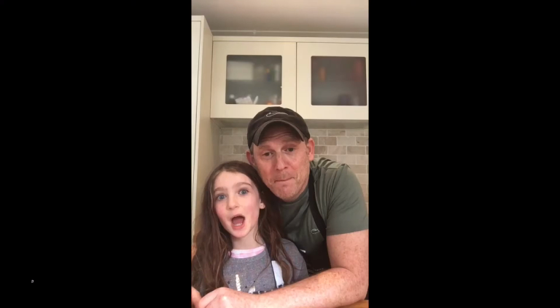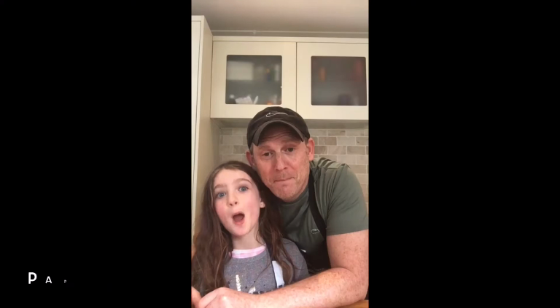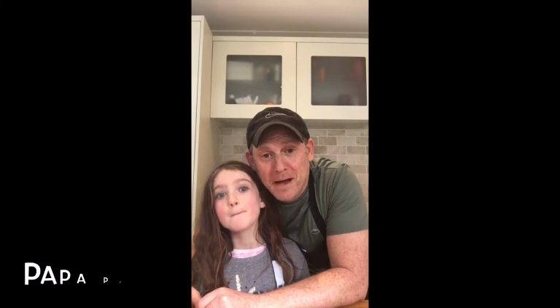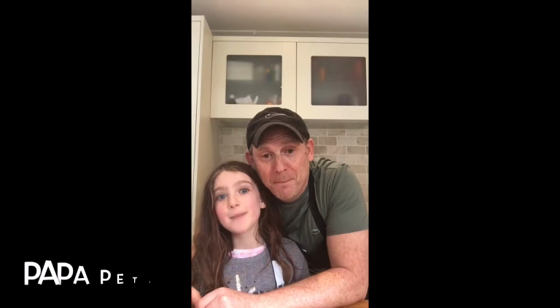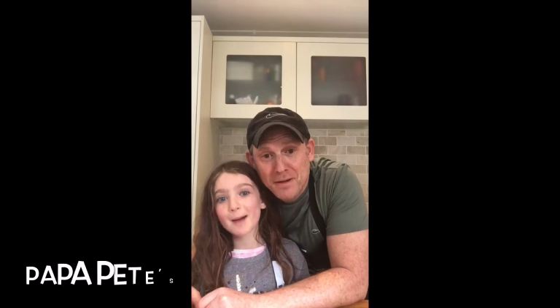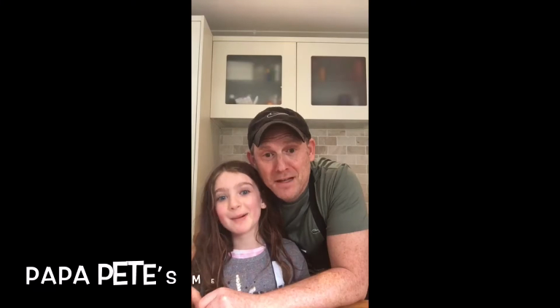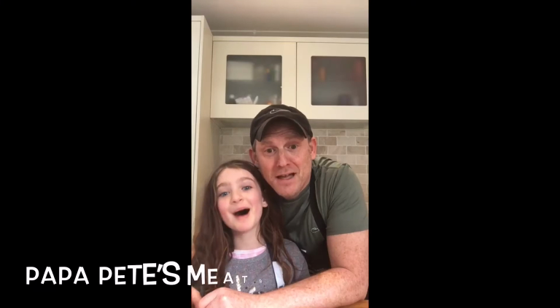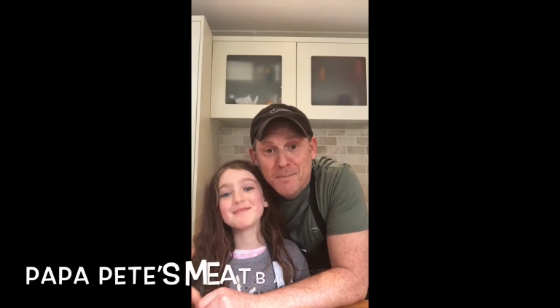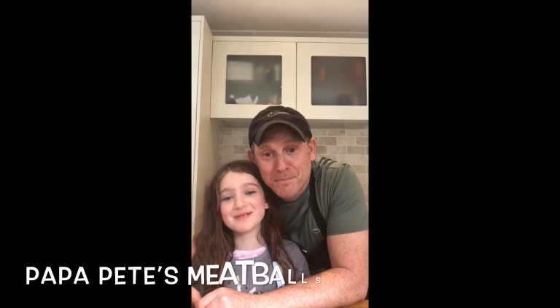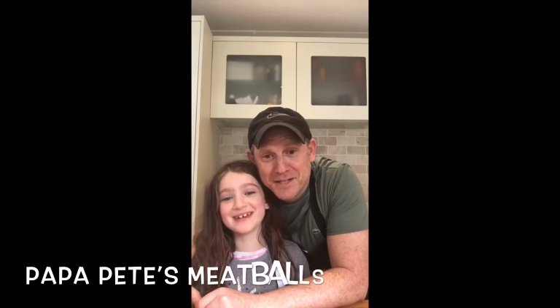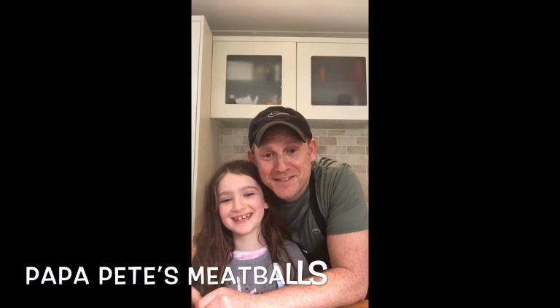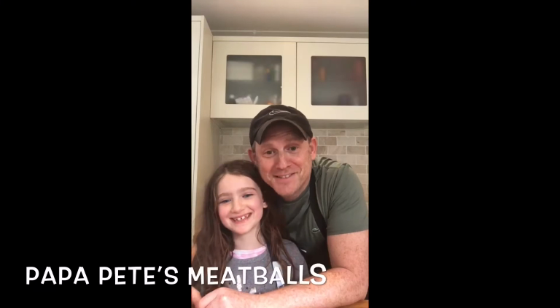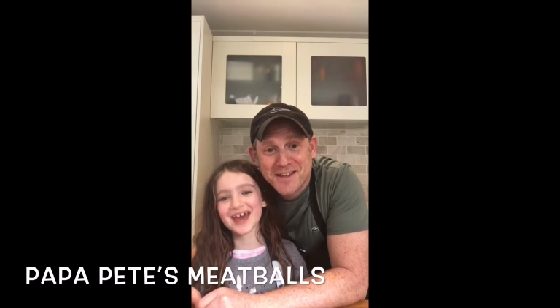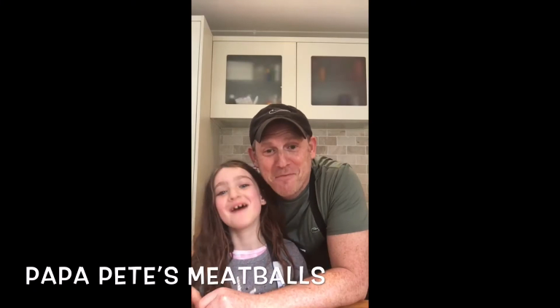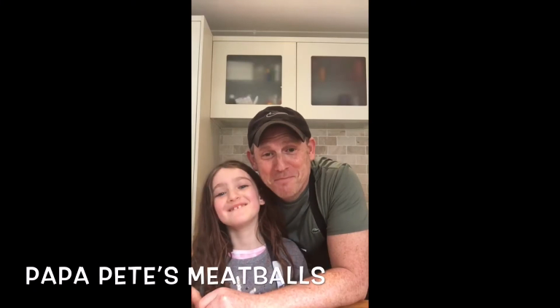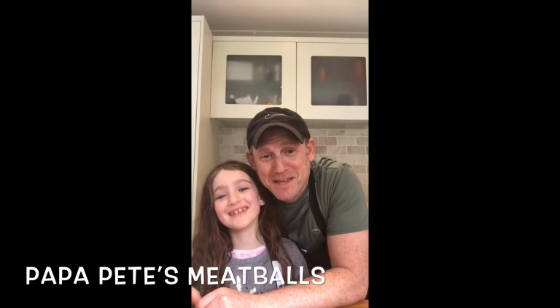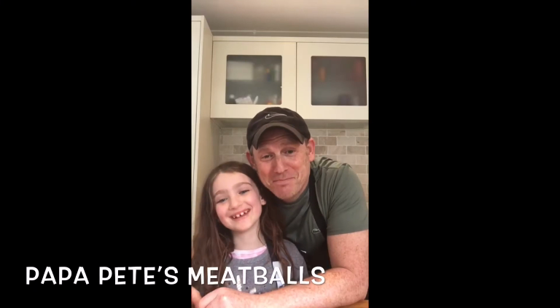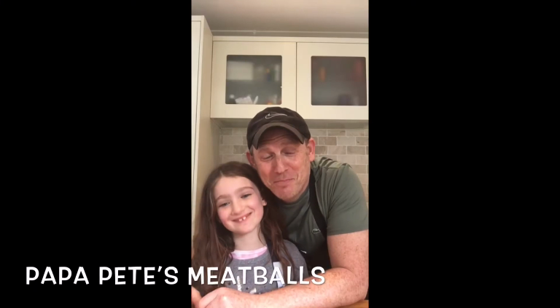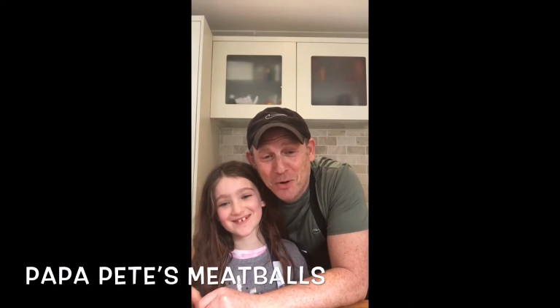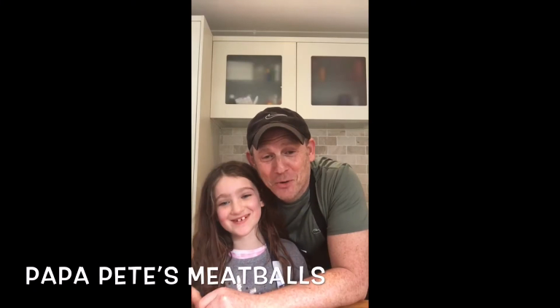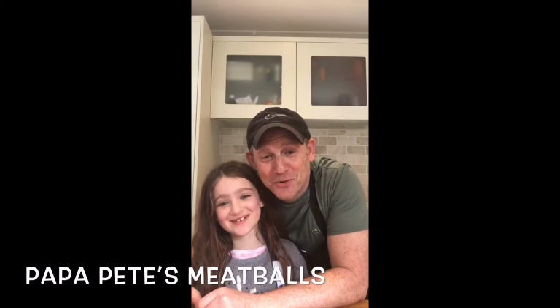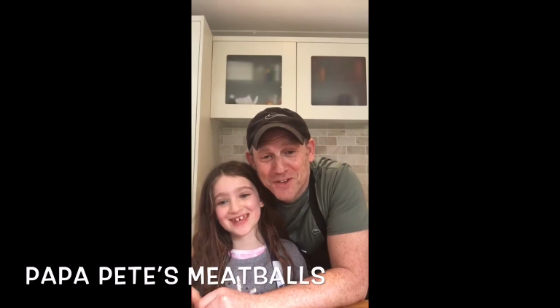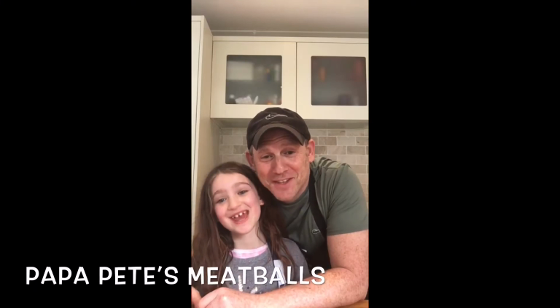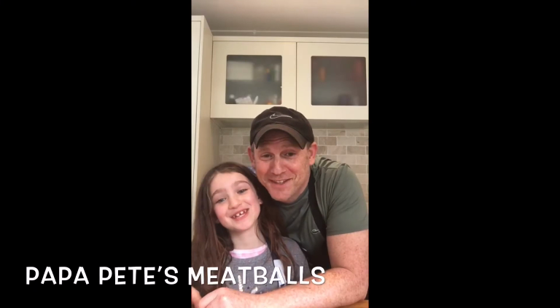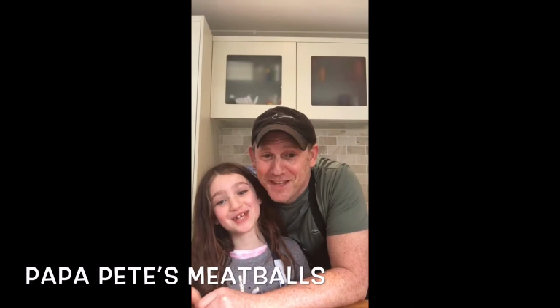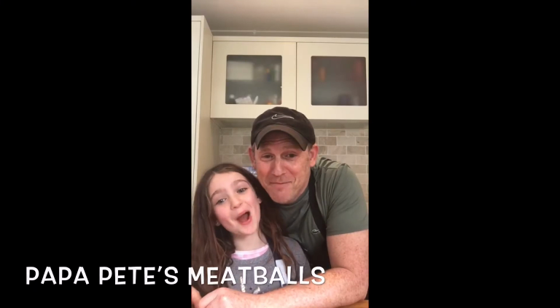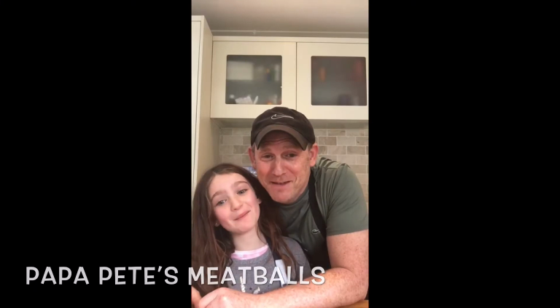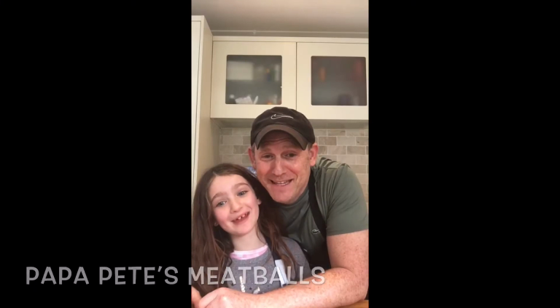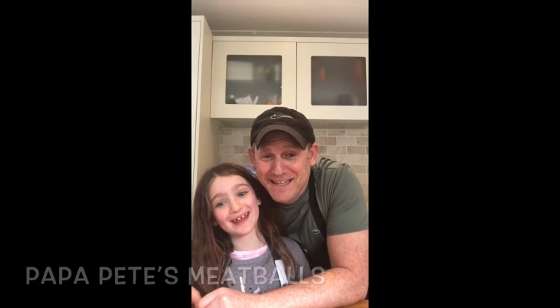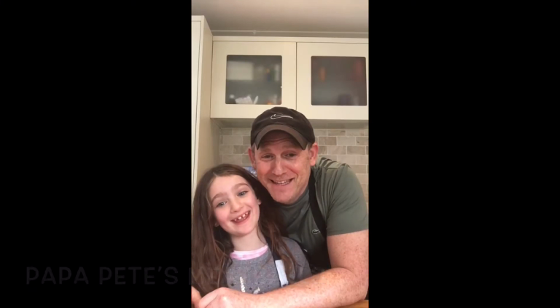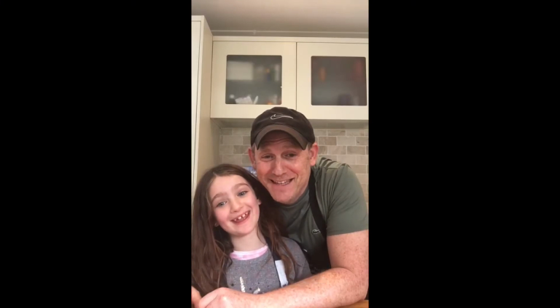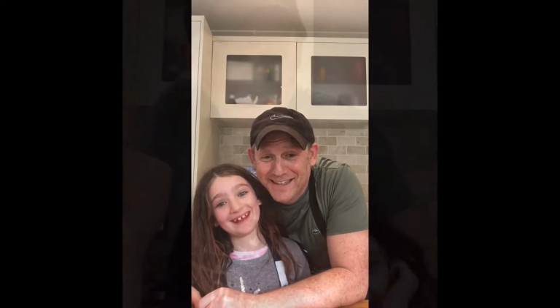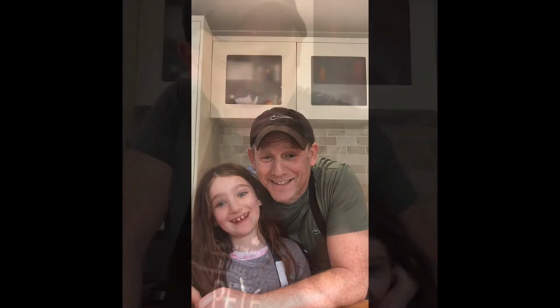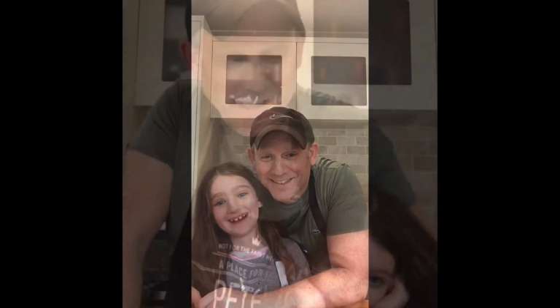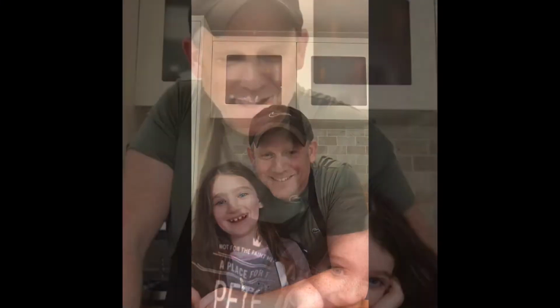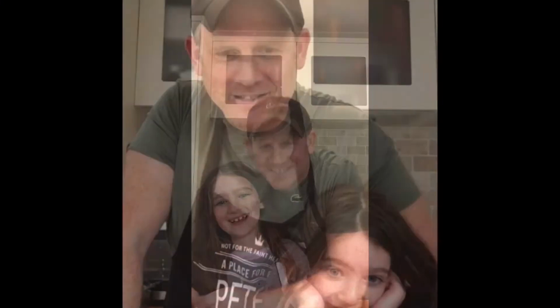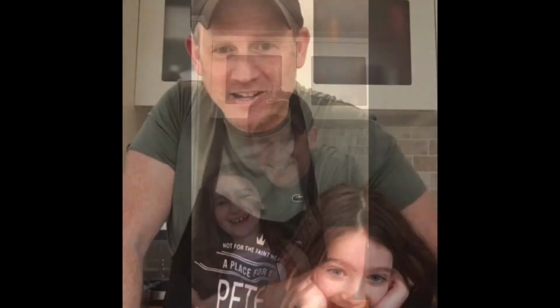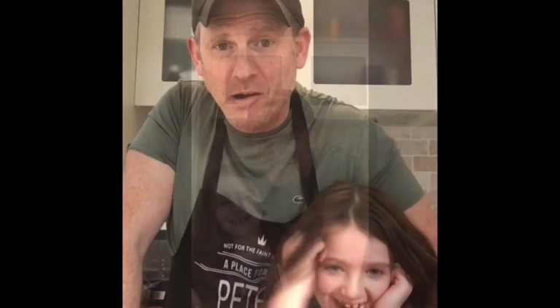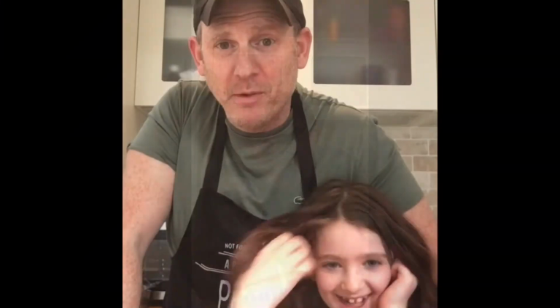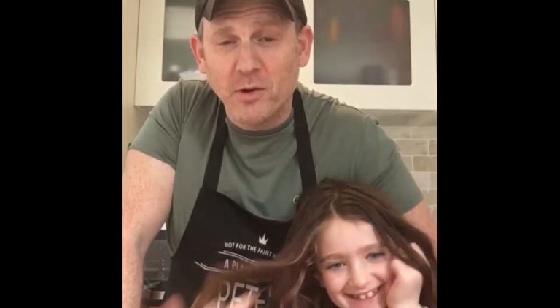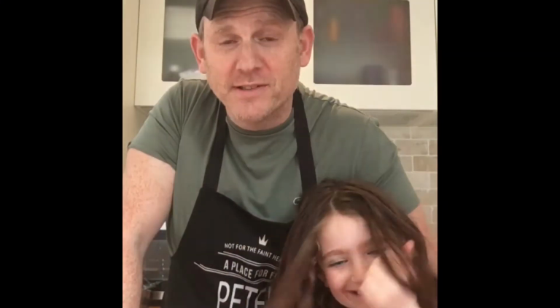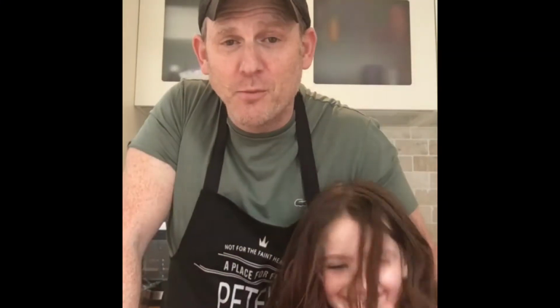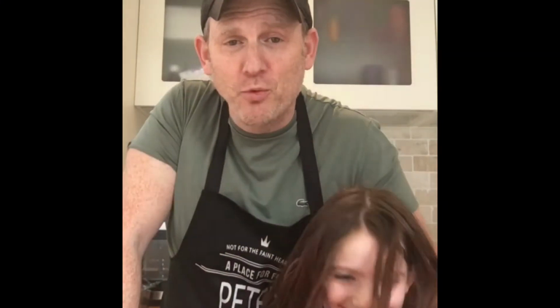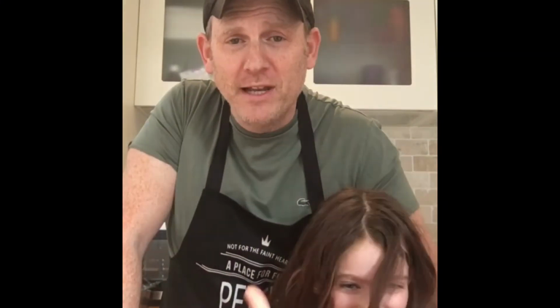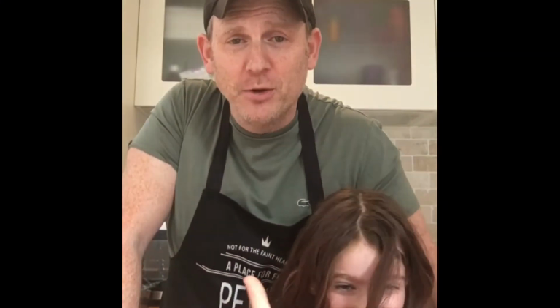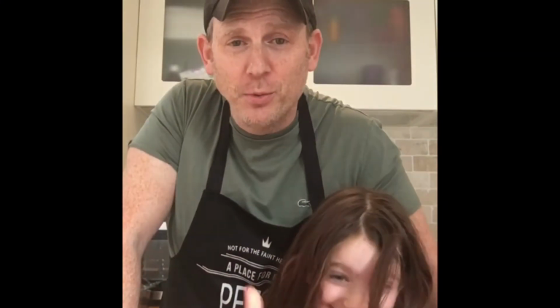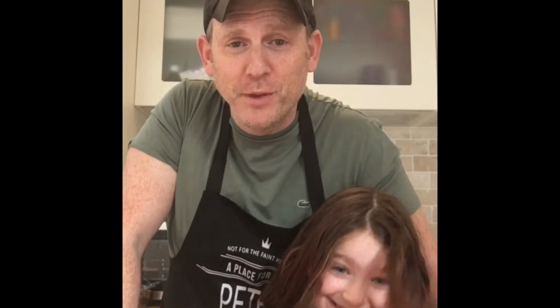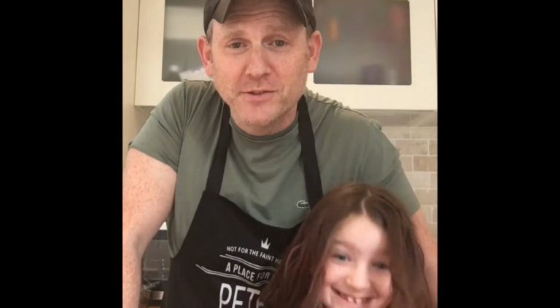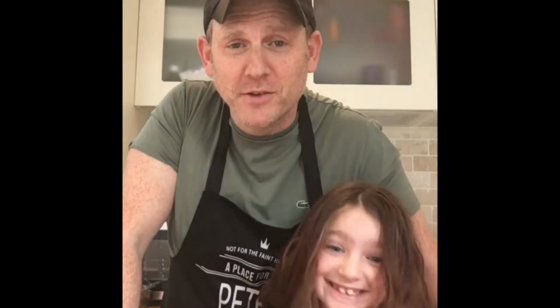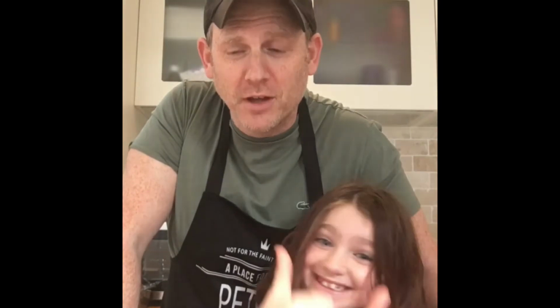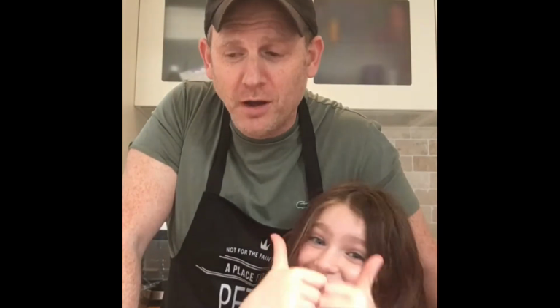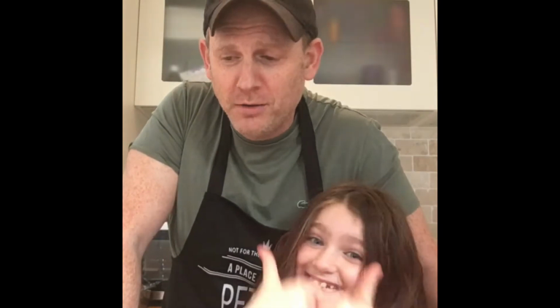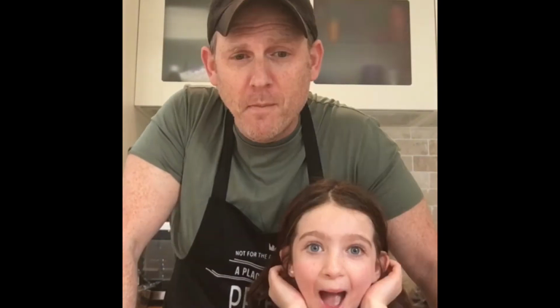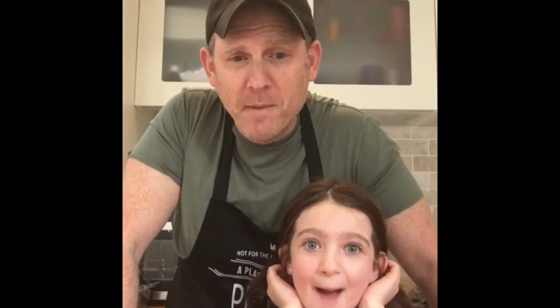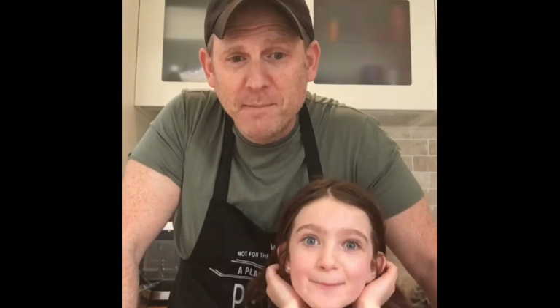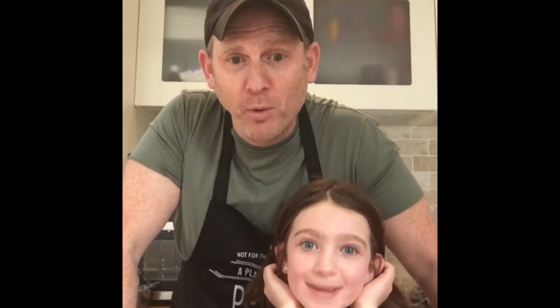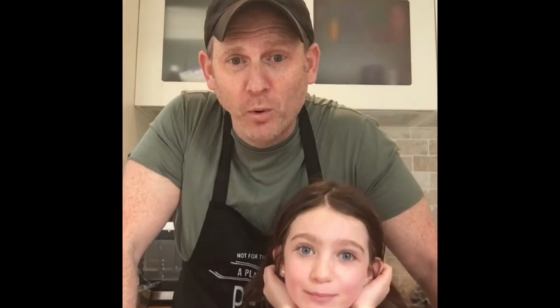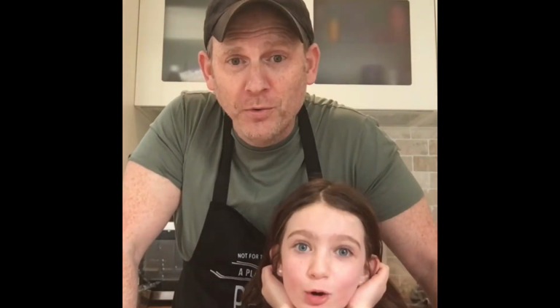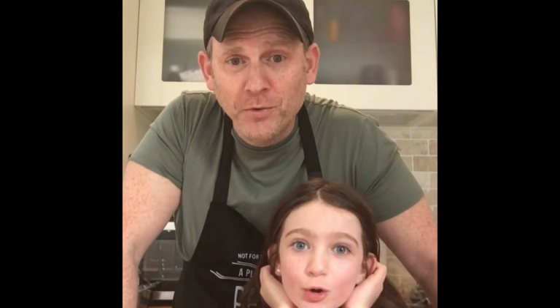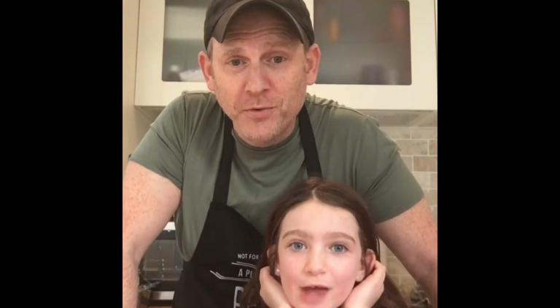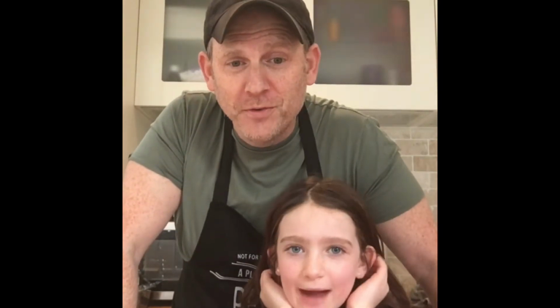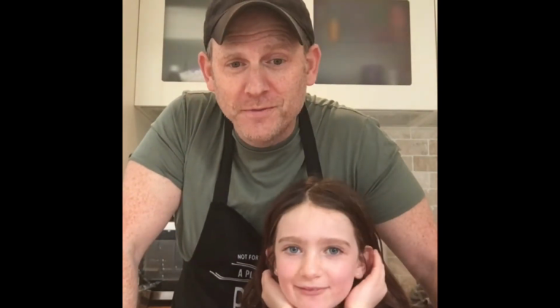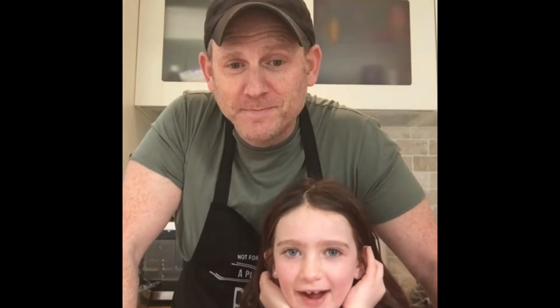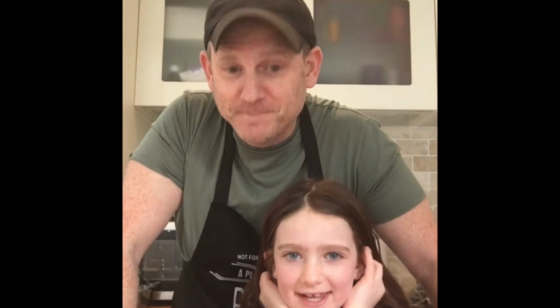Papa Pizza Meatballs - Yummy! Tonight we've got some really cool things on the go: meatballs and rice.